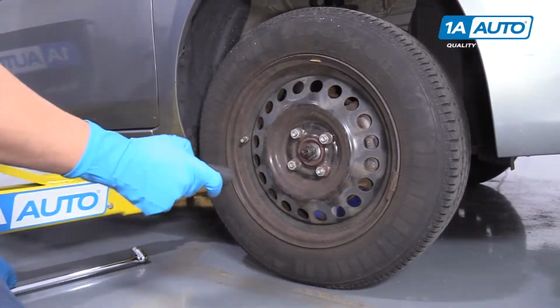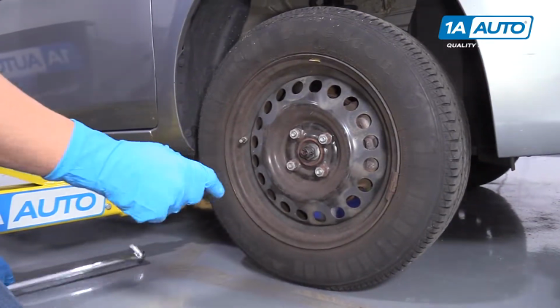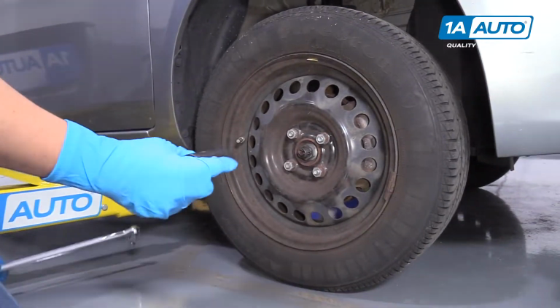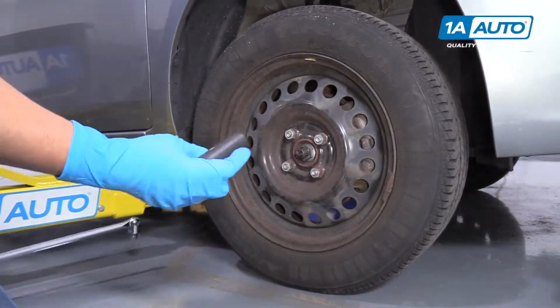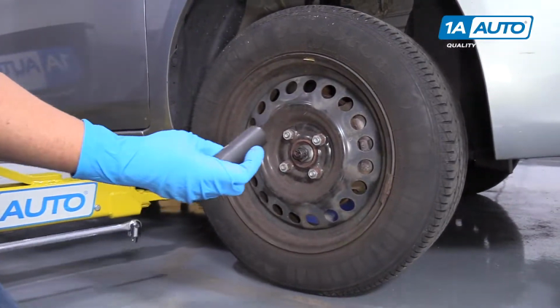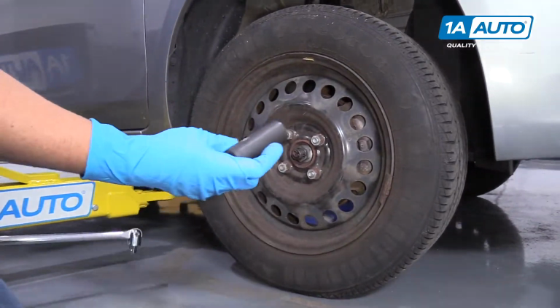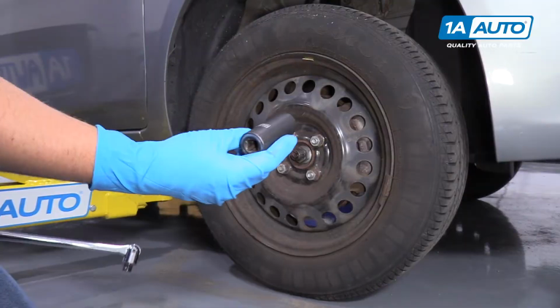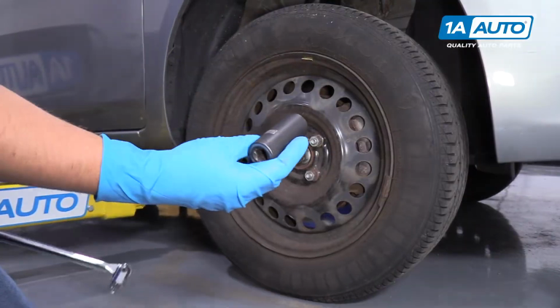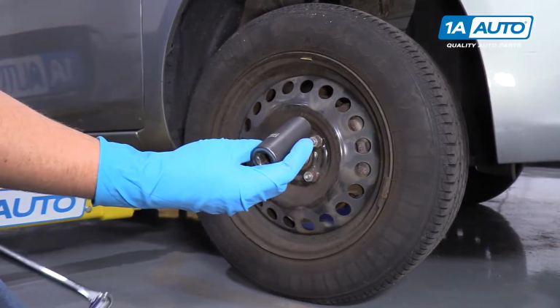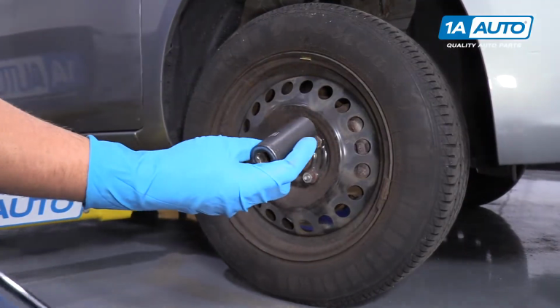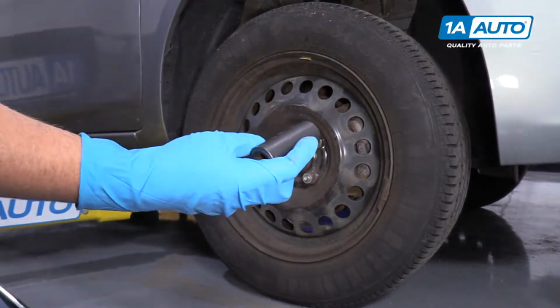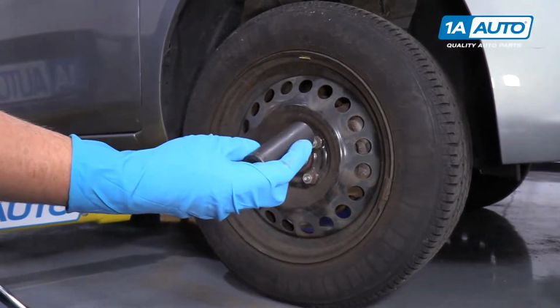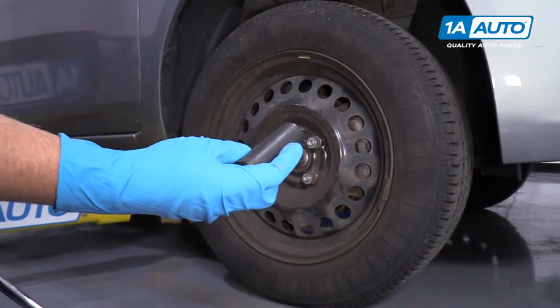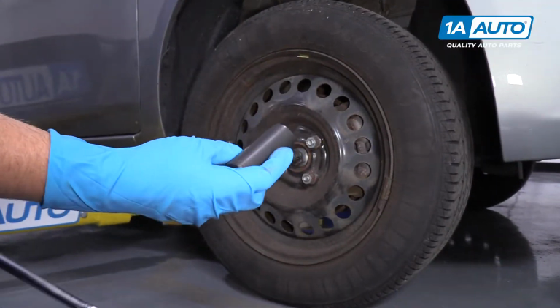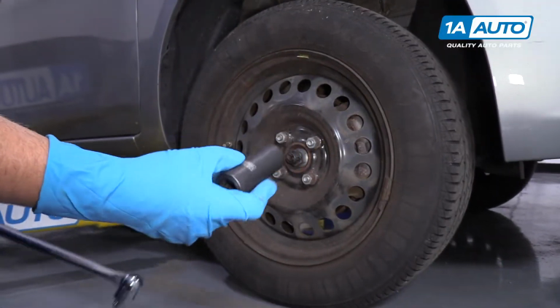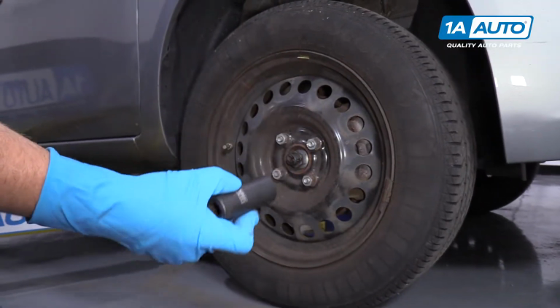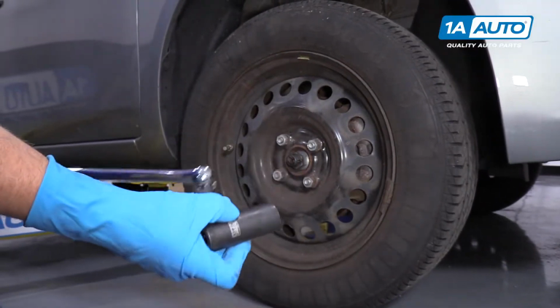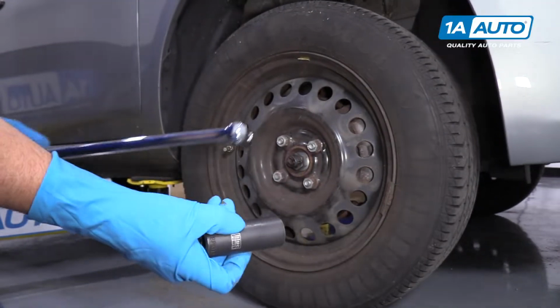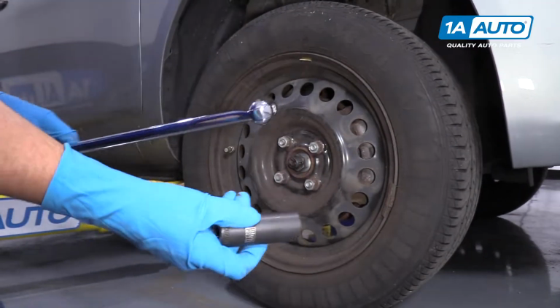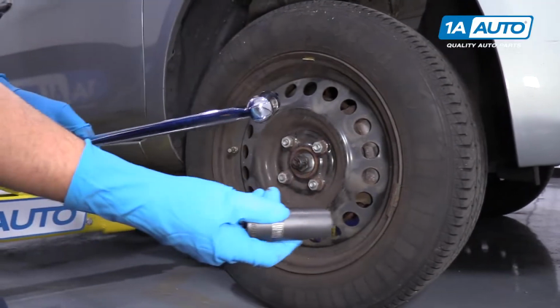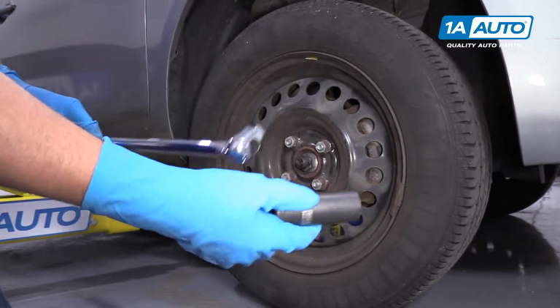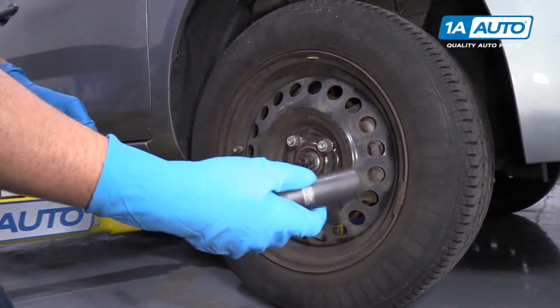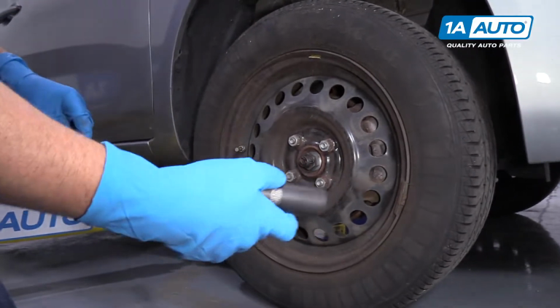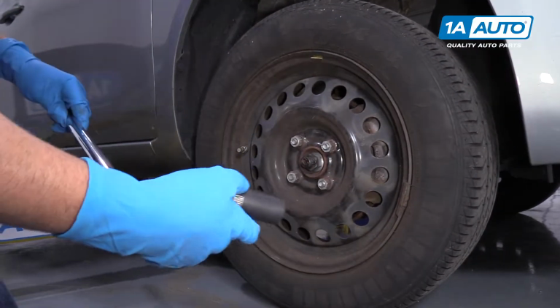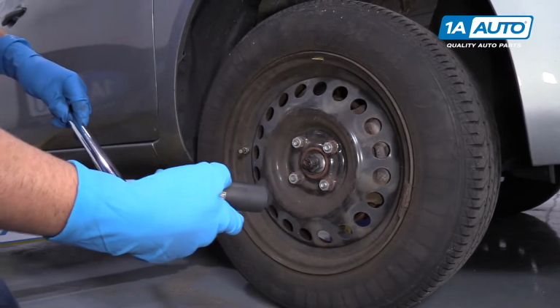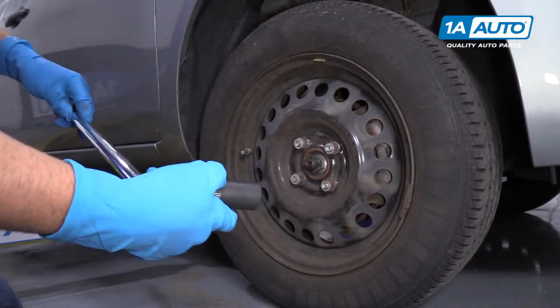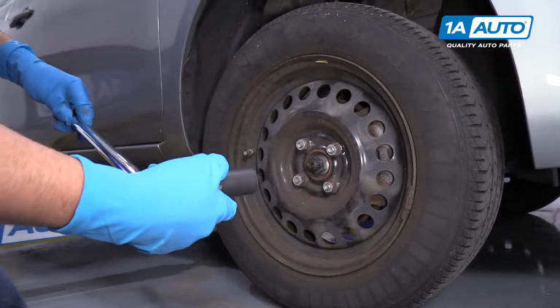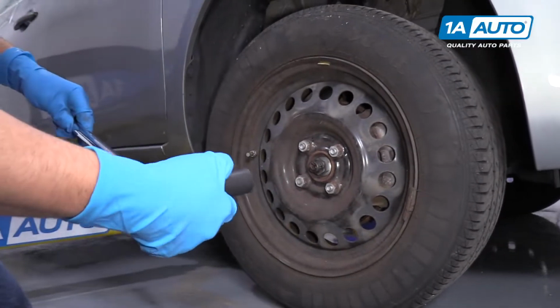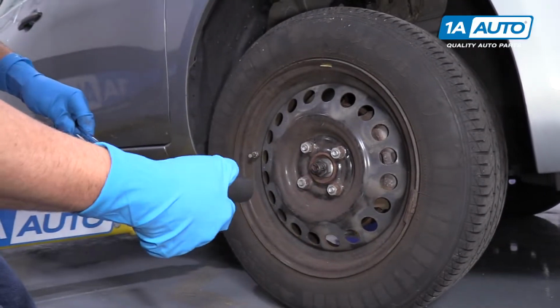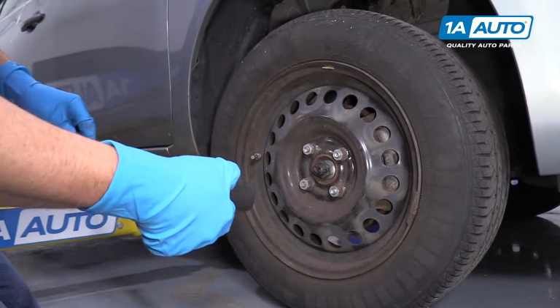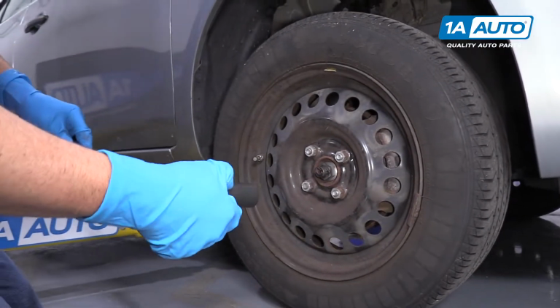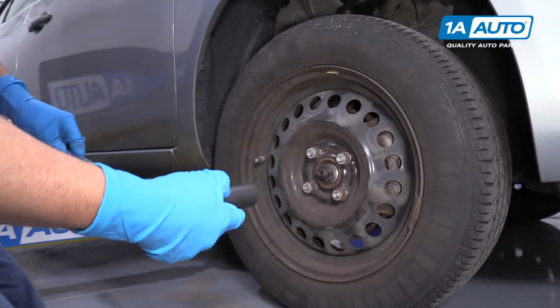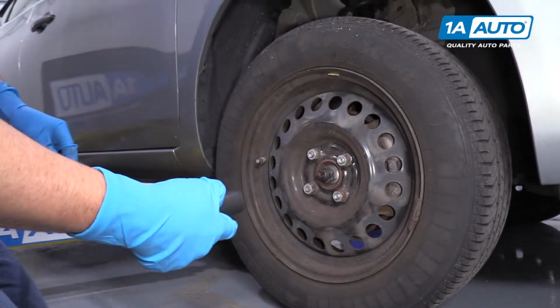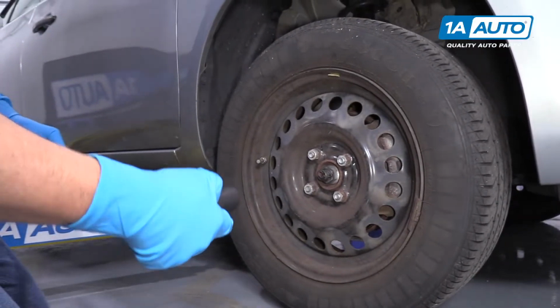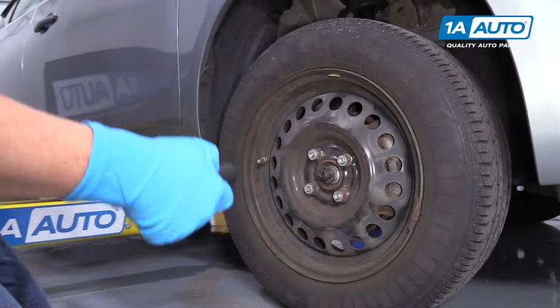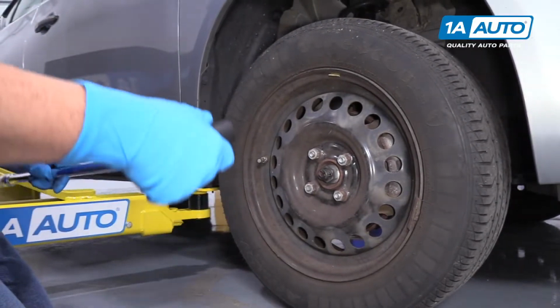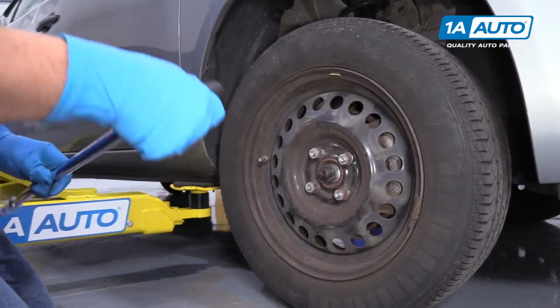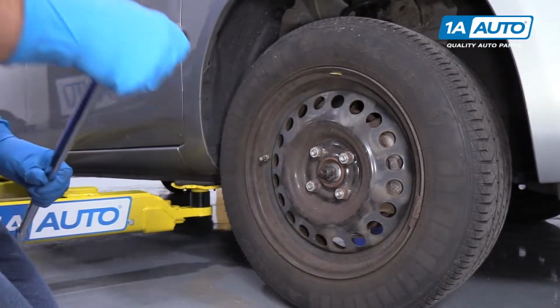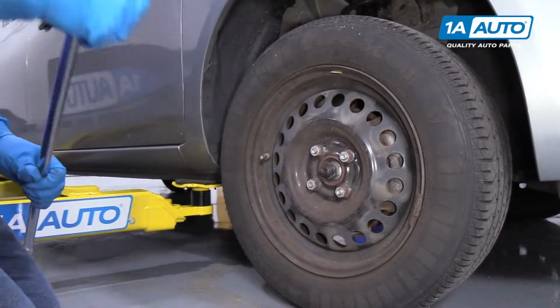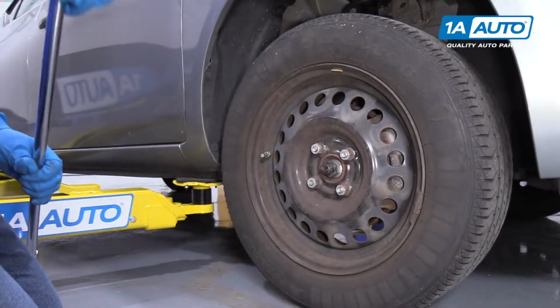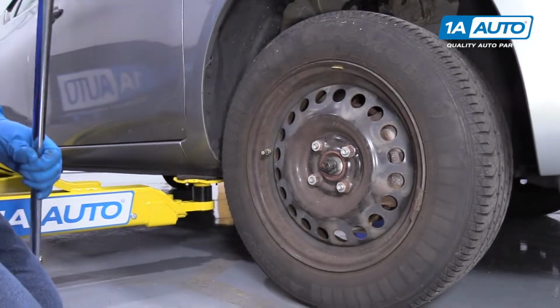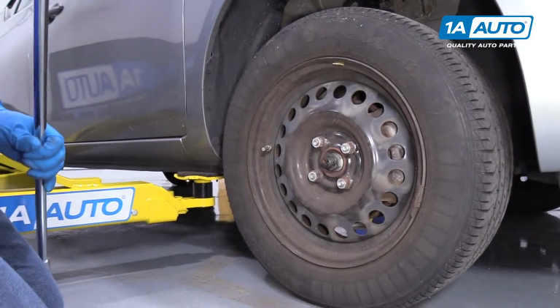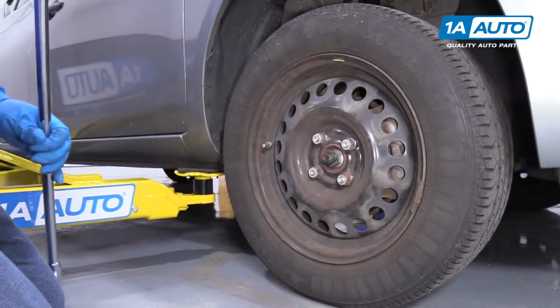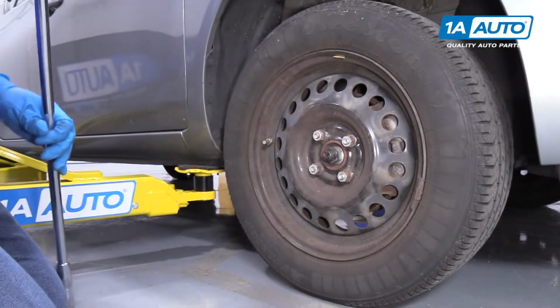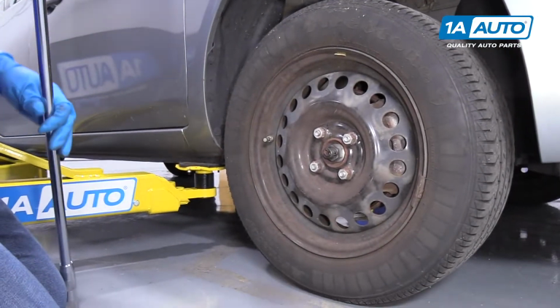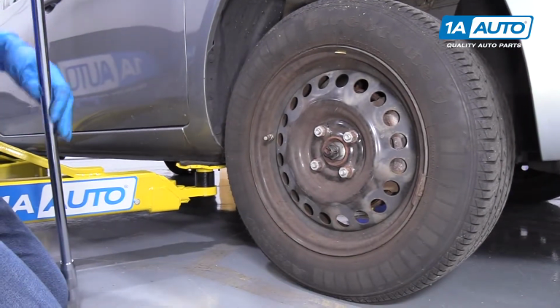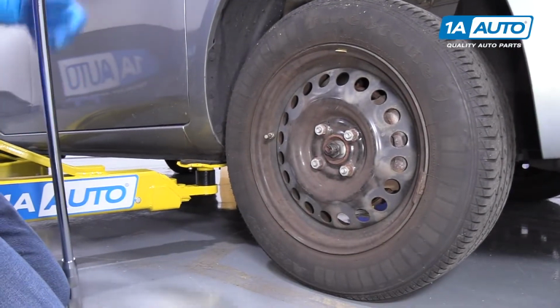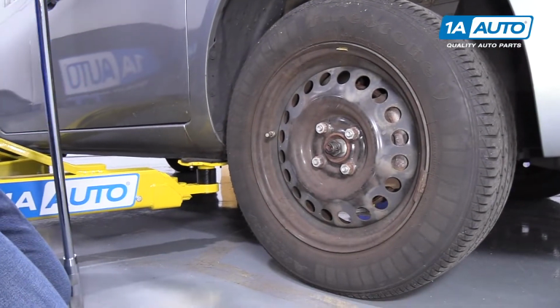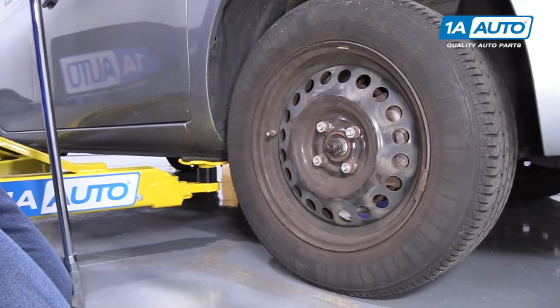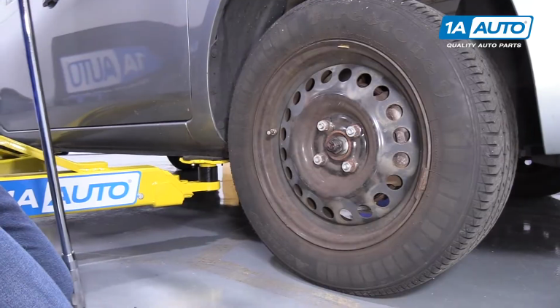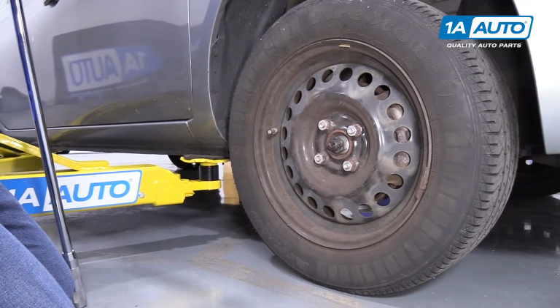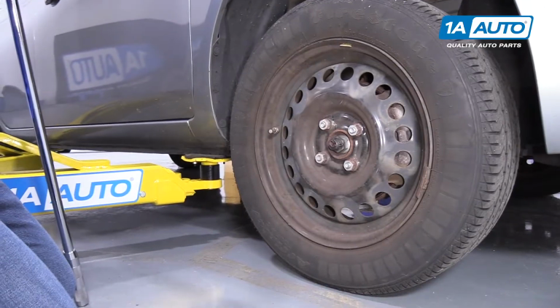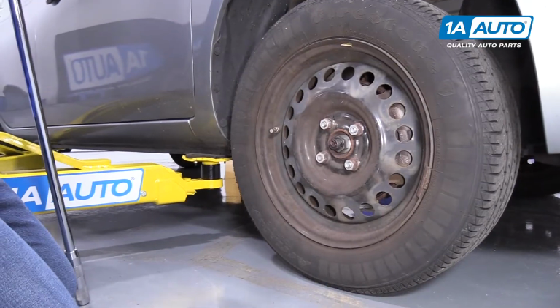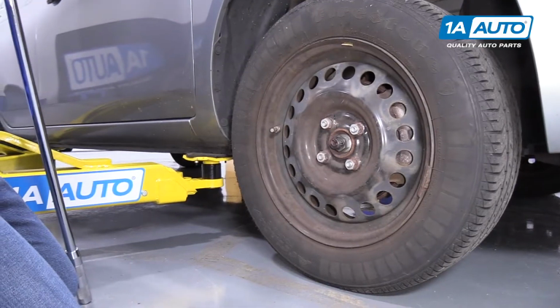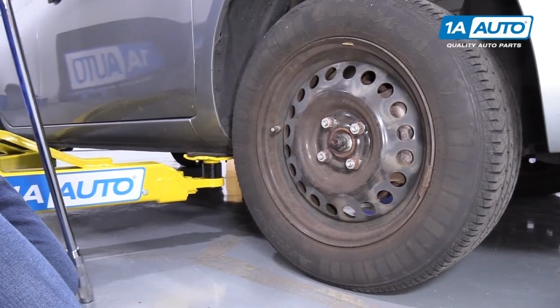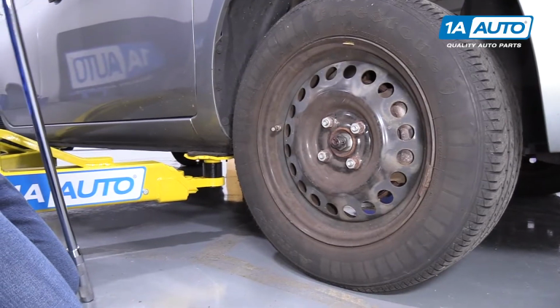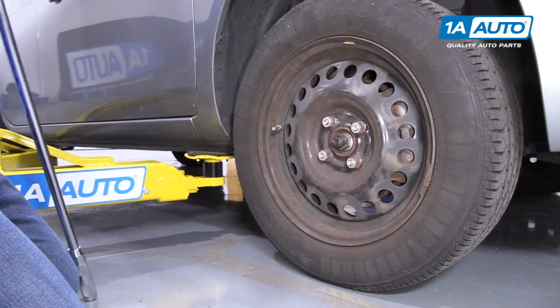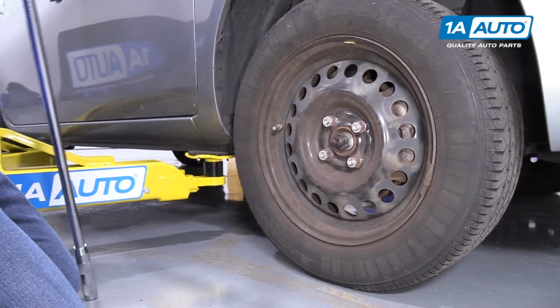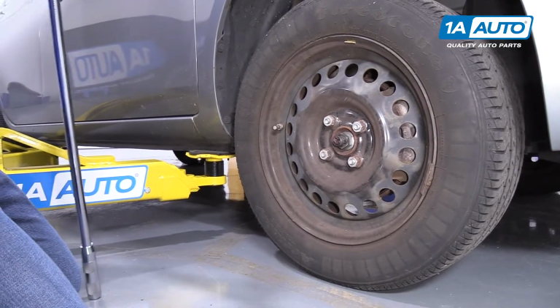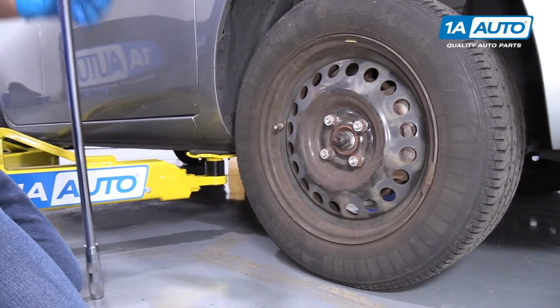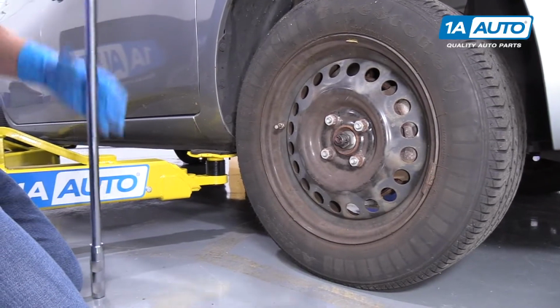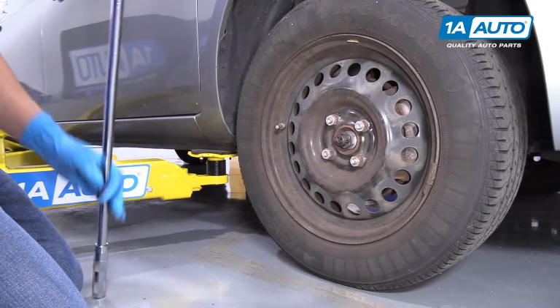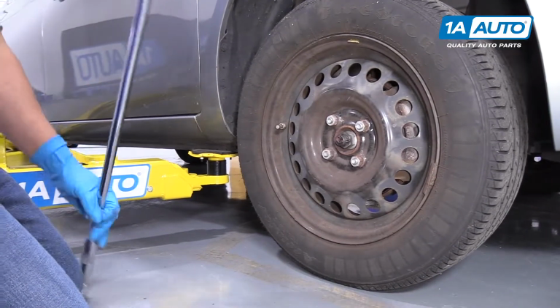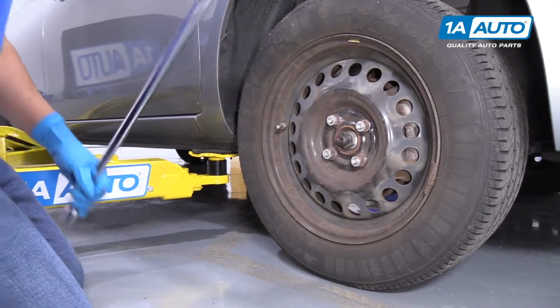Next we'll take a 21 millimeter socket and a breaker bar. We're going to crack the lug nuts free before we raise the vehicle.